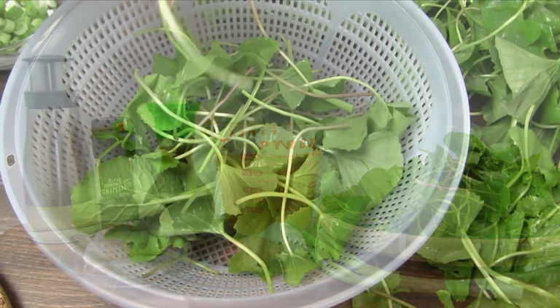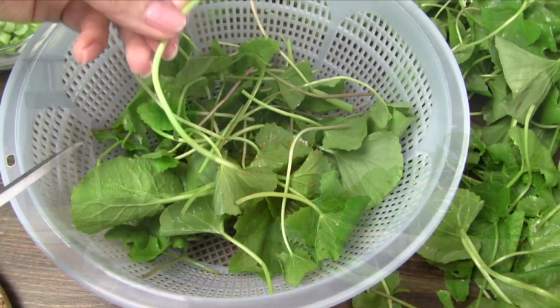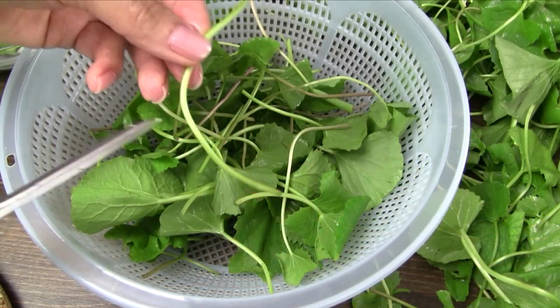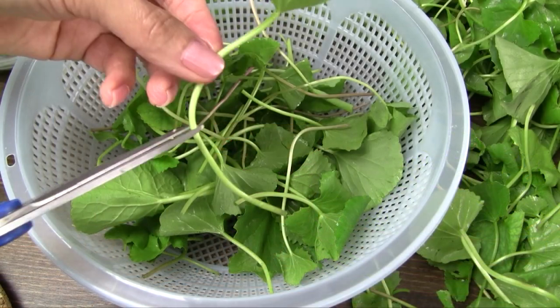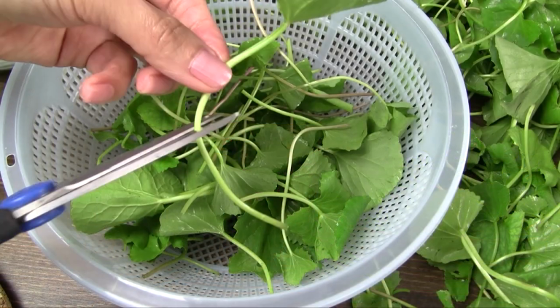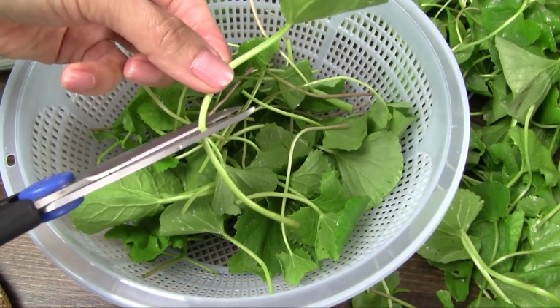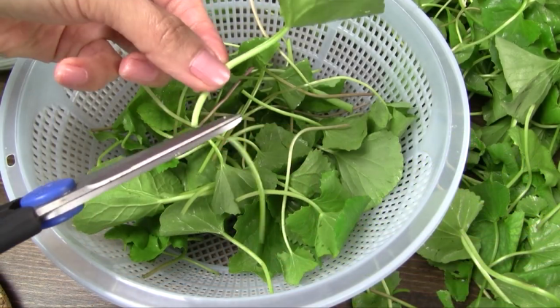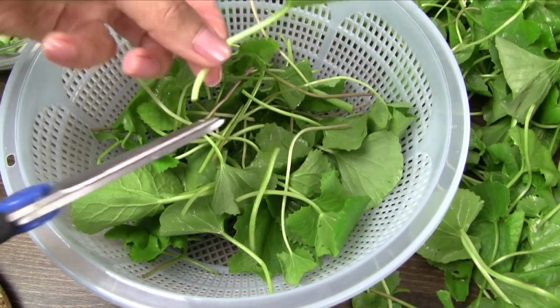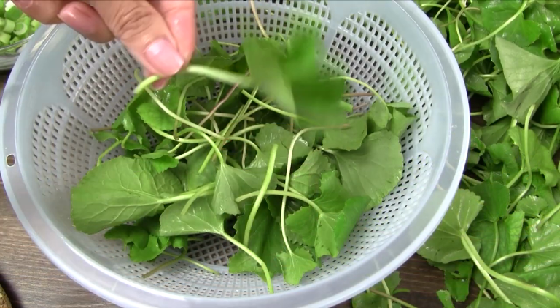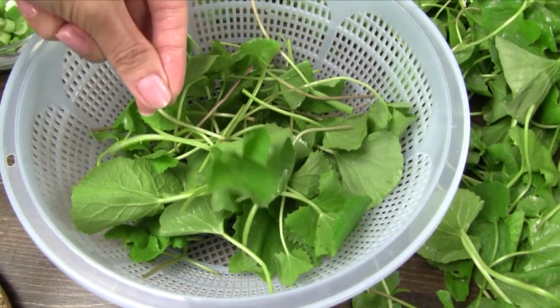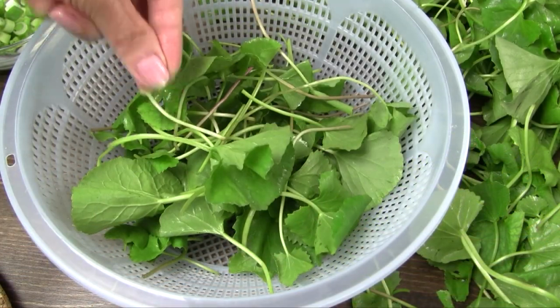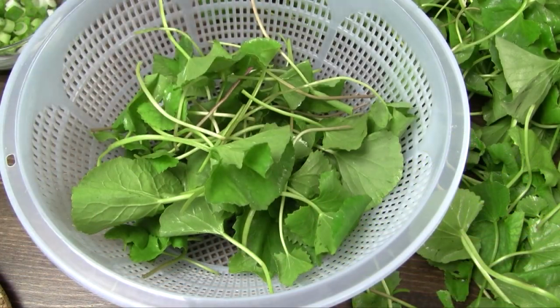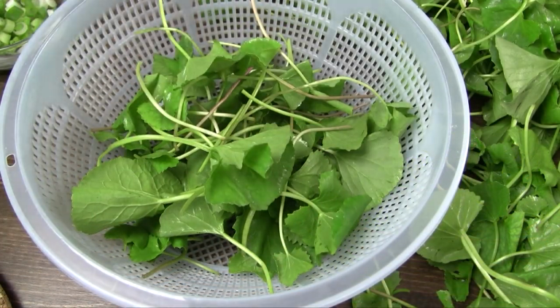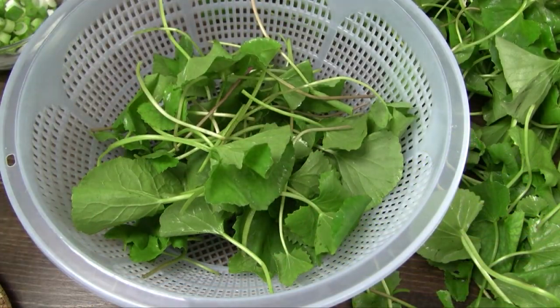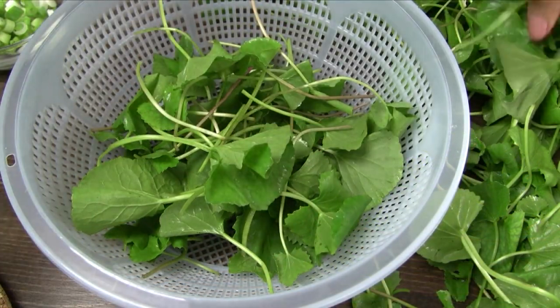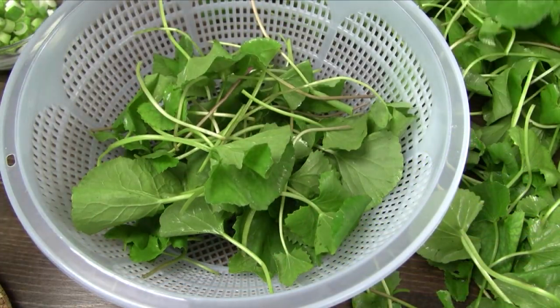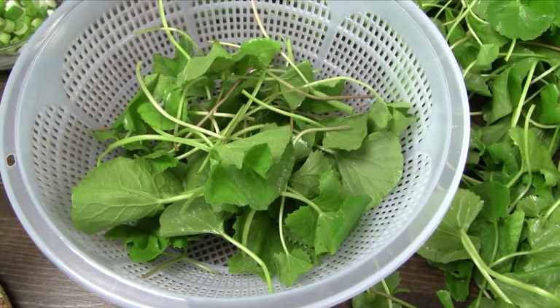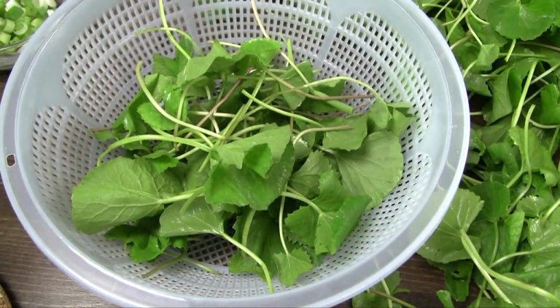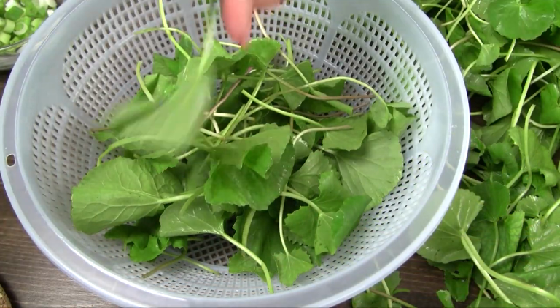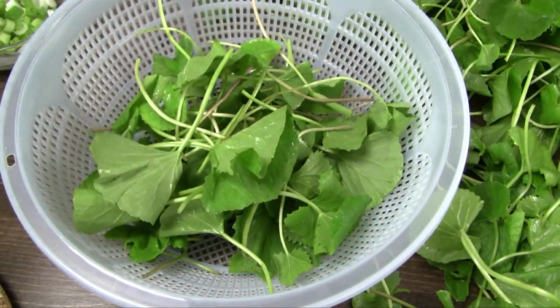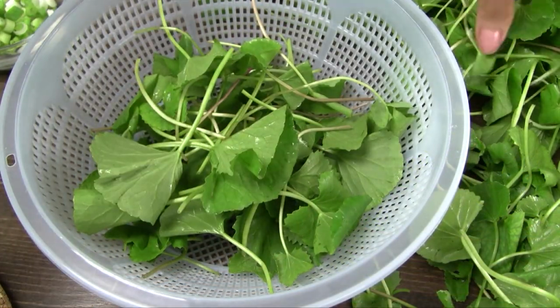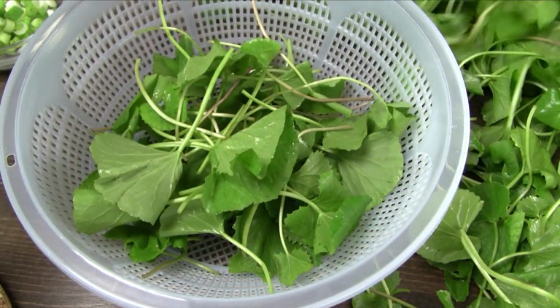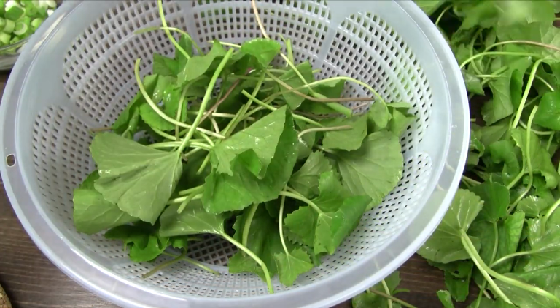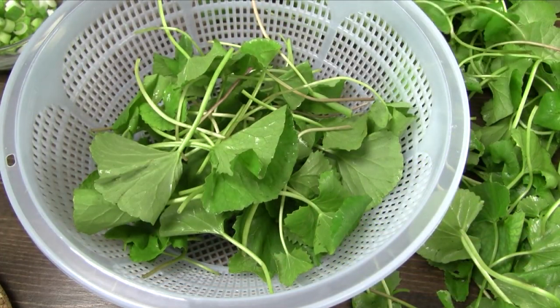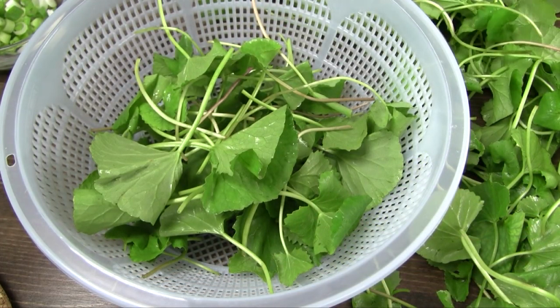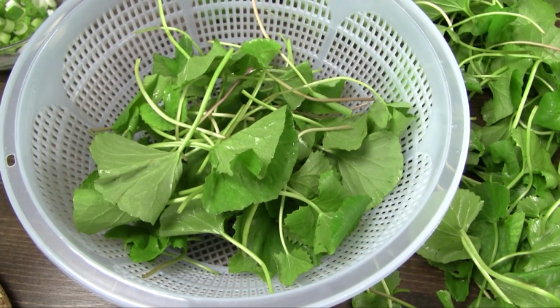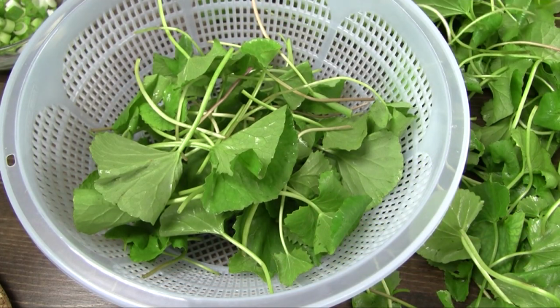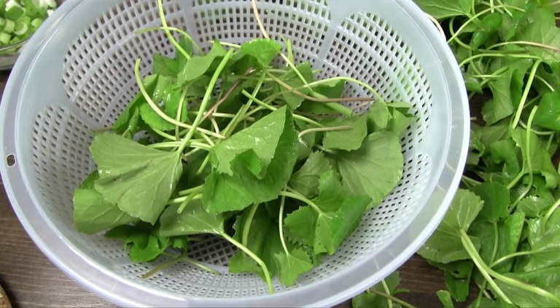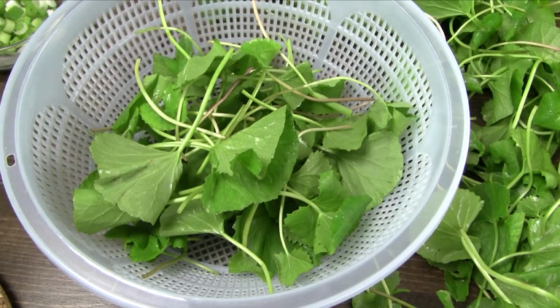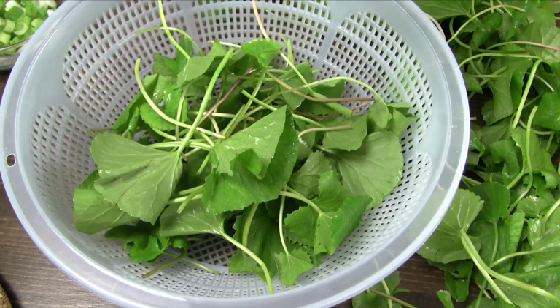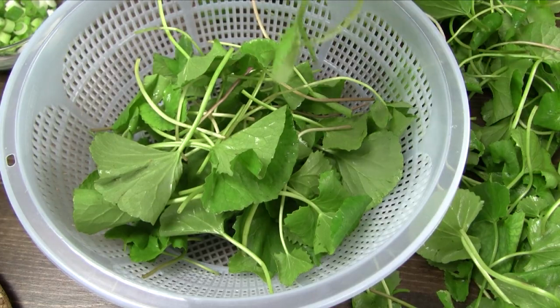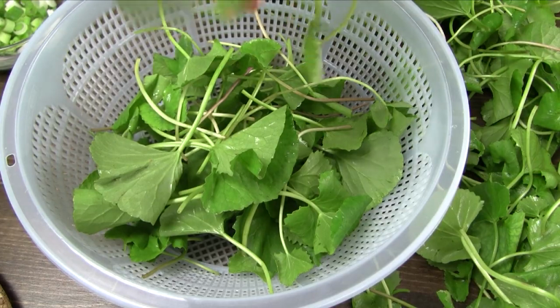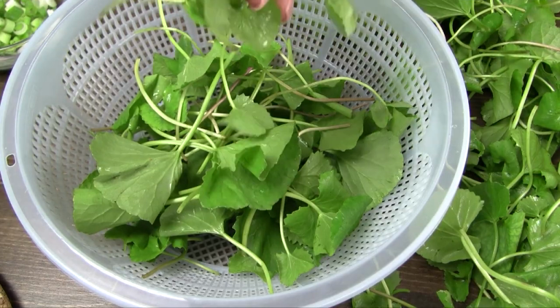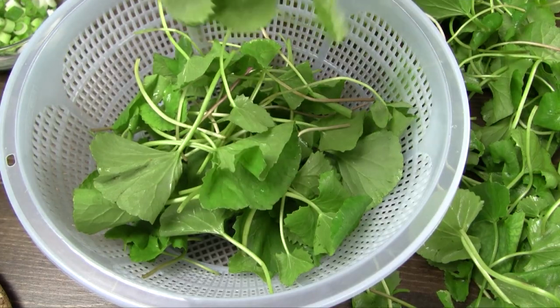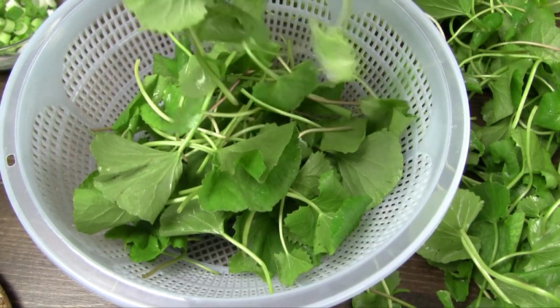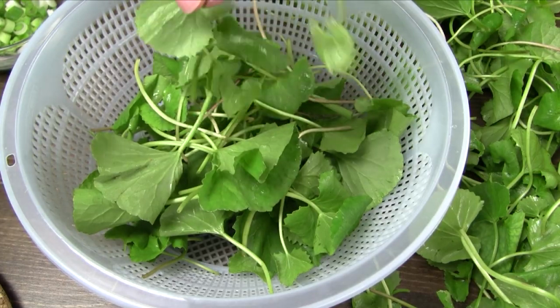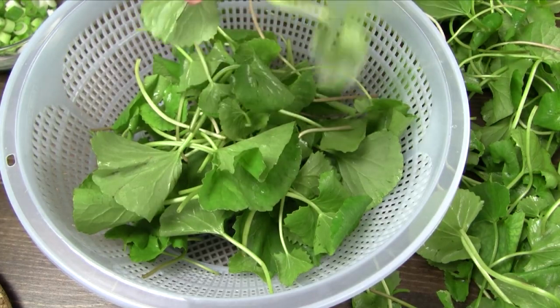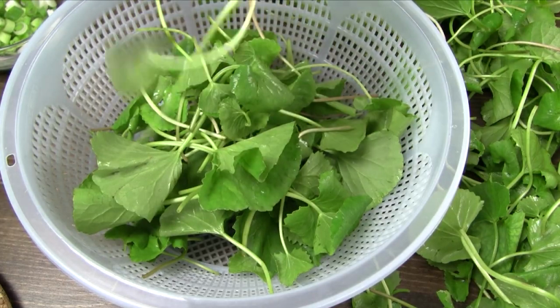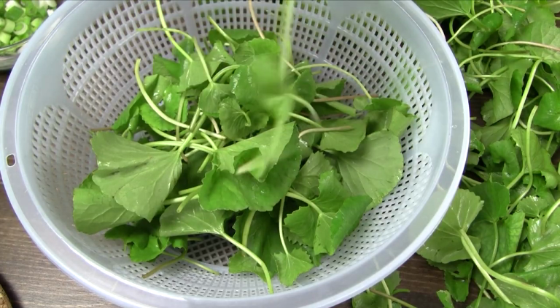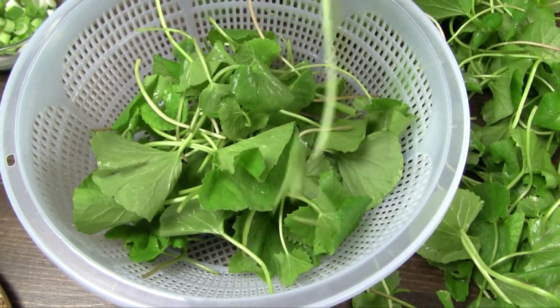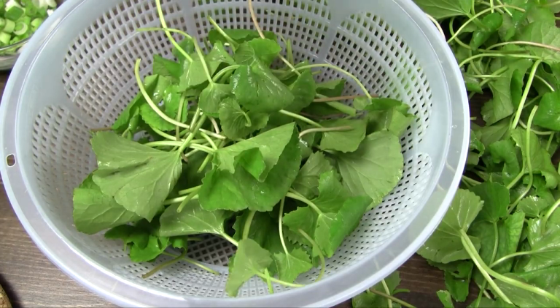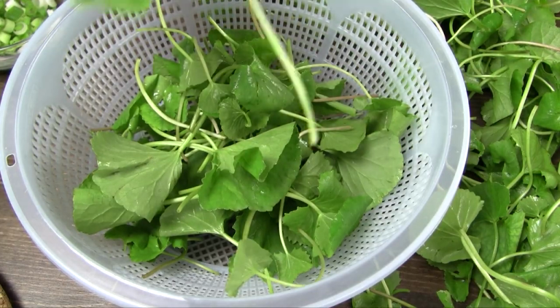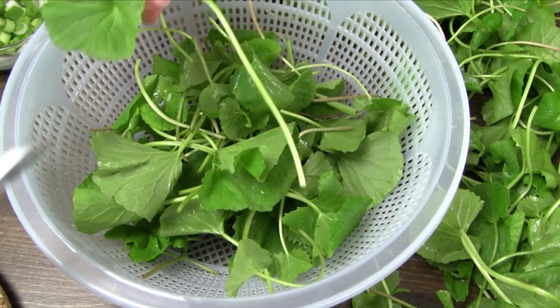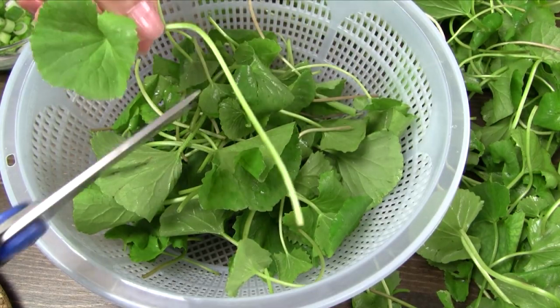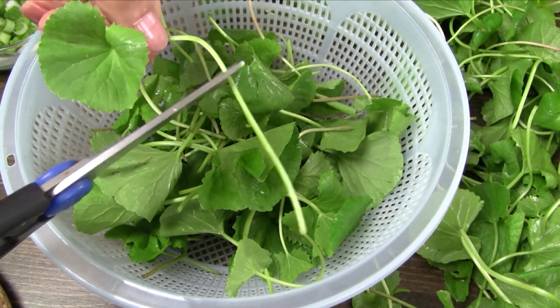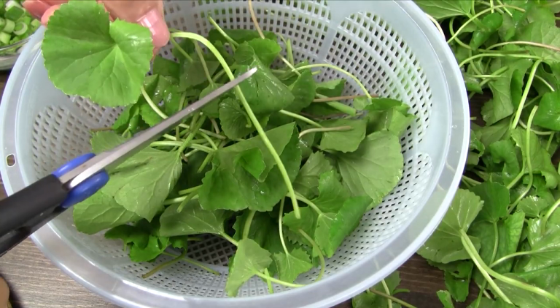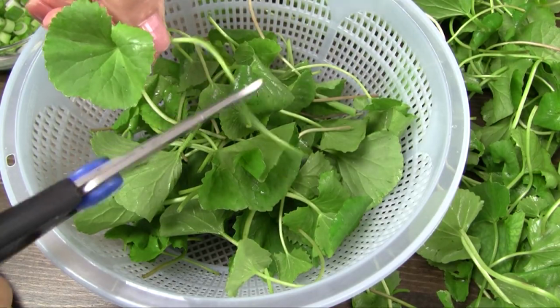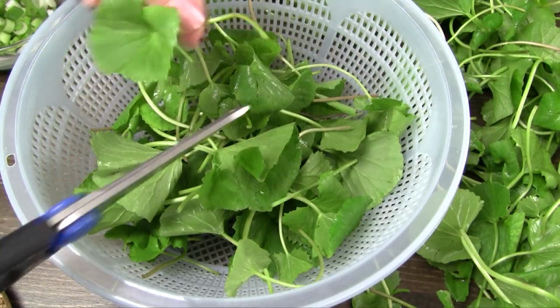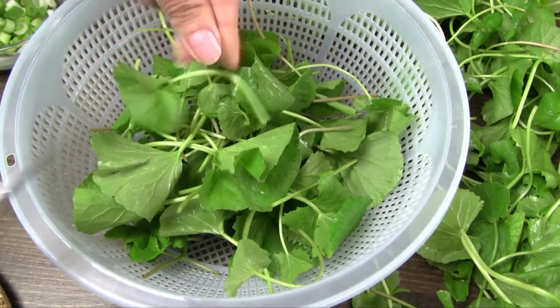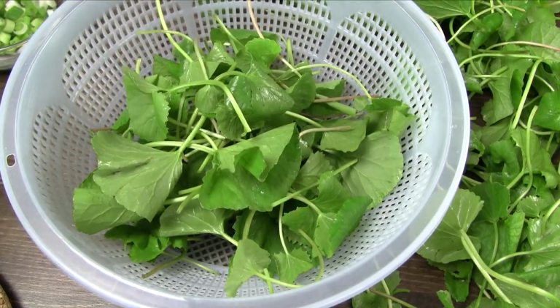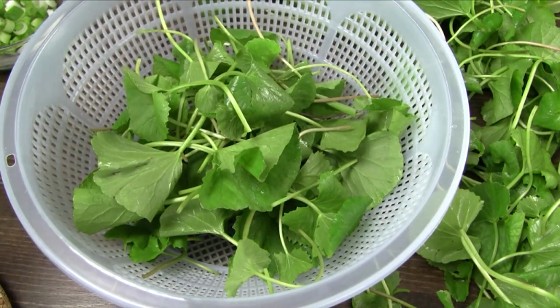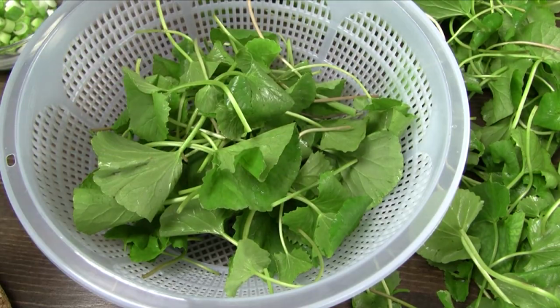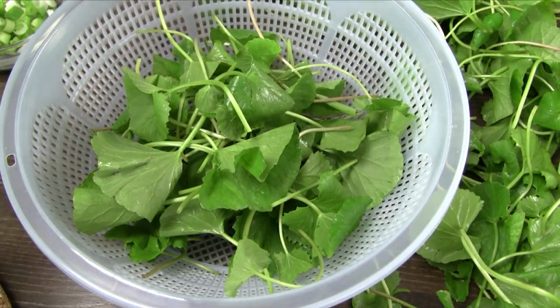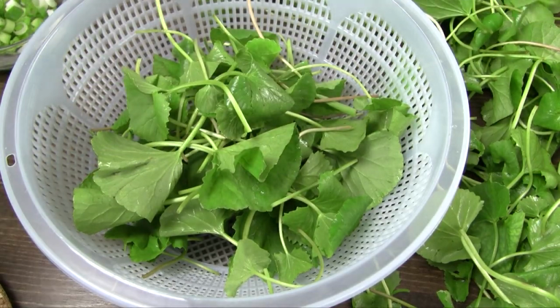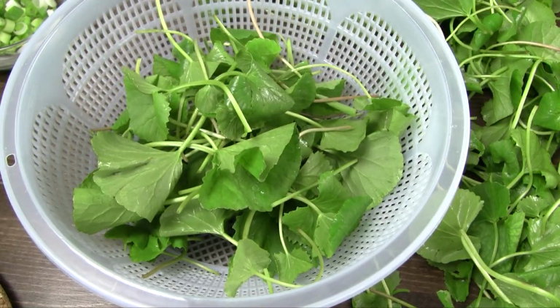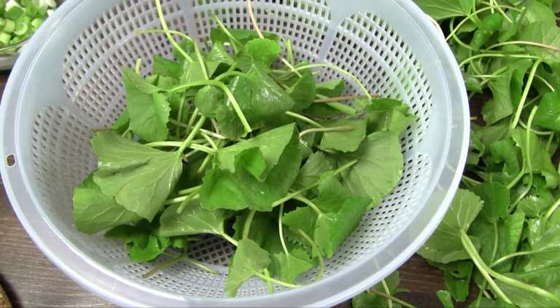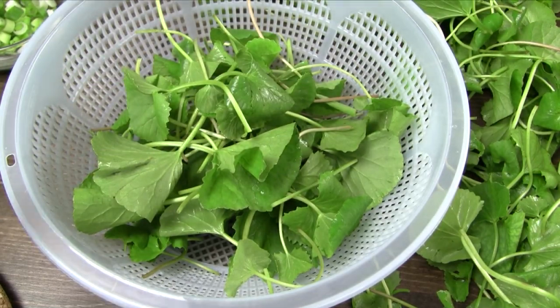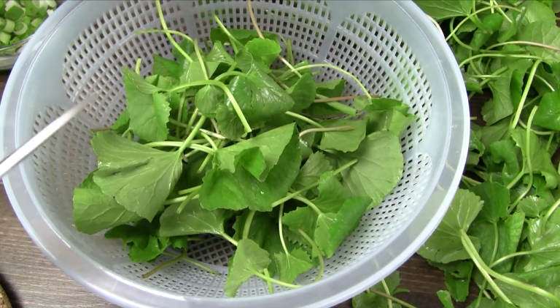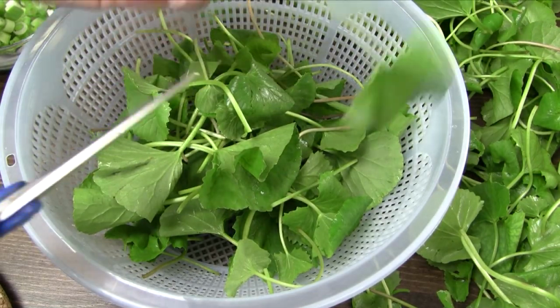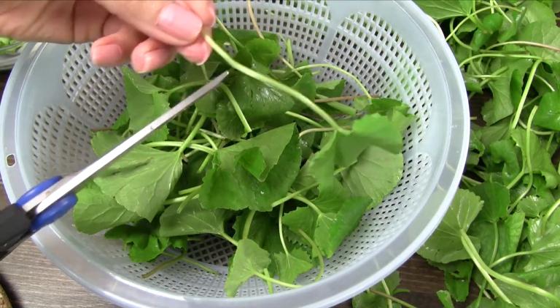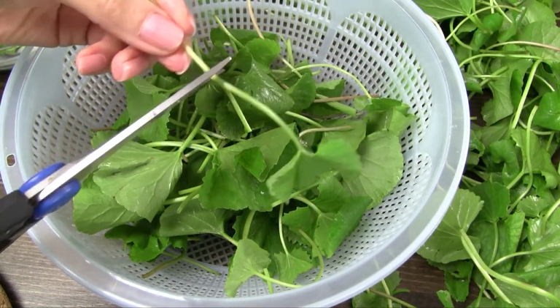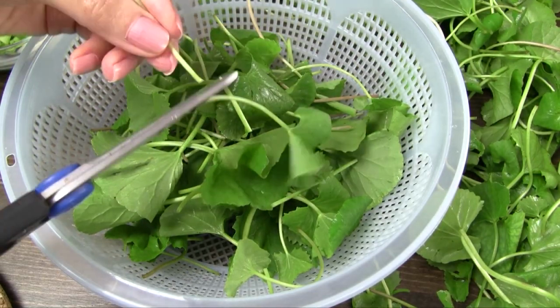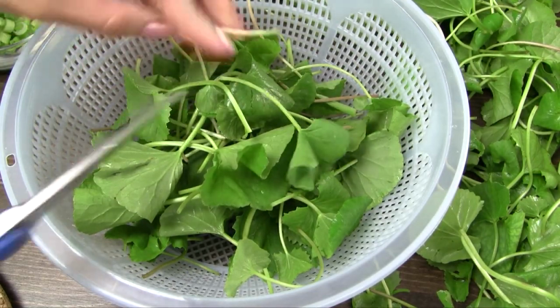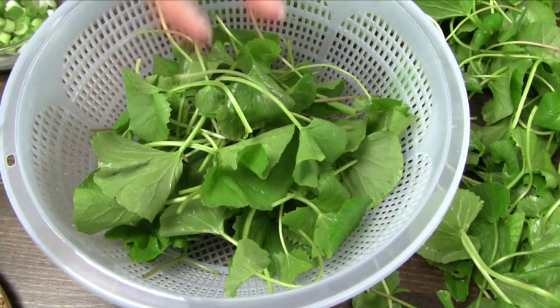For the pennywort, discard any bruised or damaged leaves, trim the ends, and then wash with several rounds of cold water to remove the dirt.